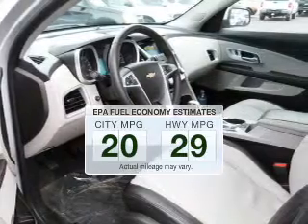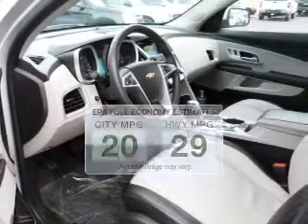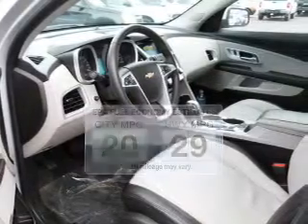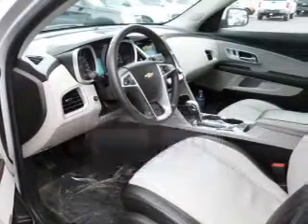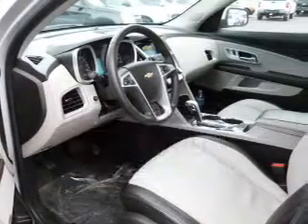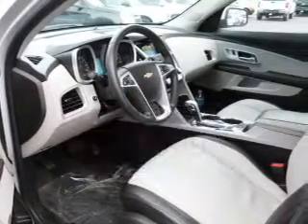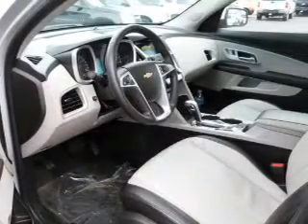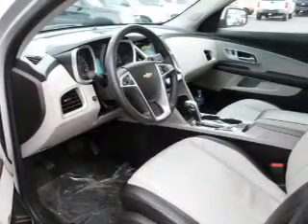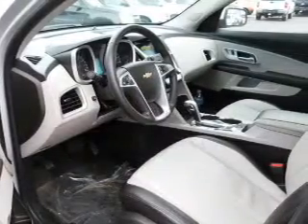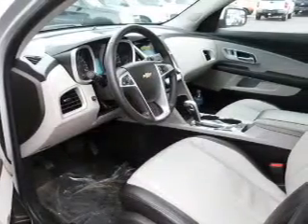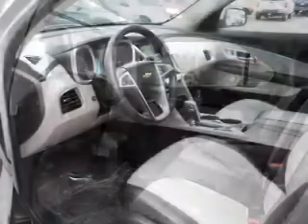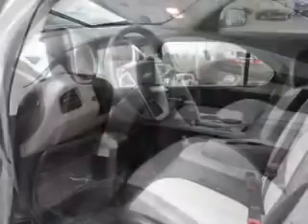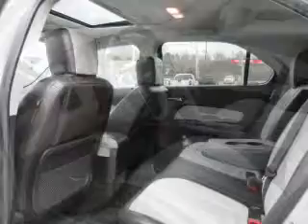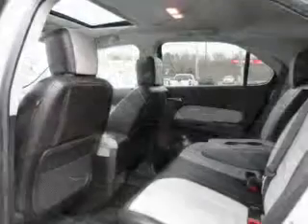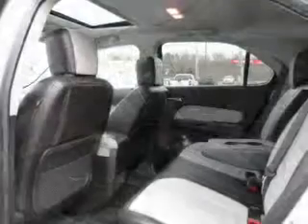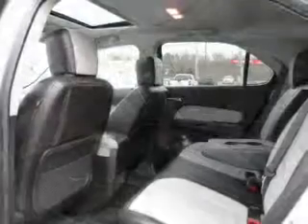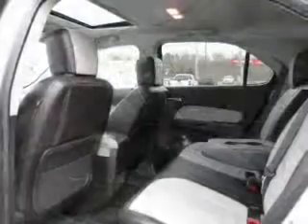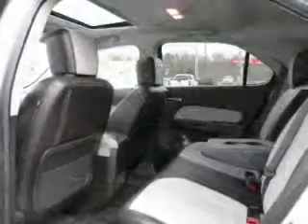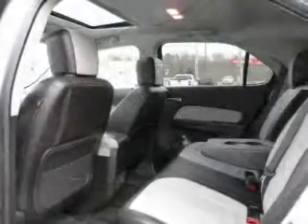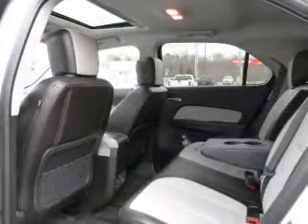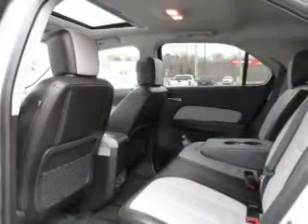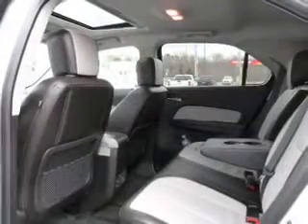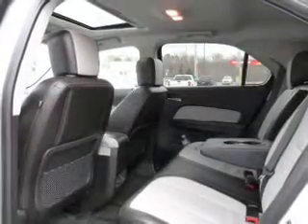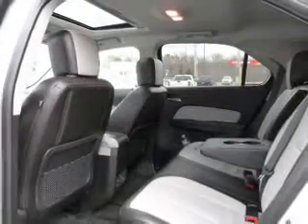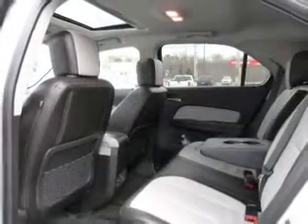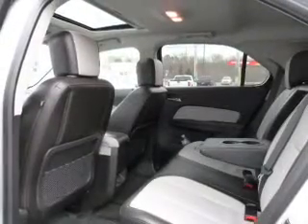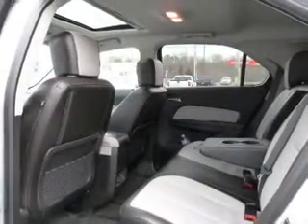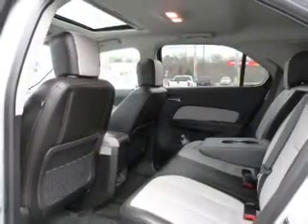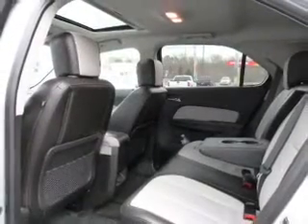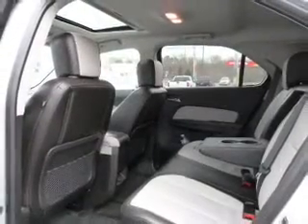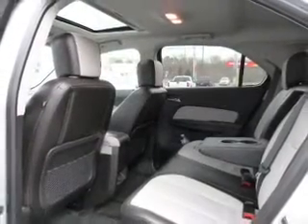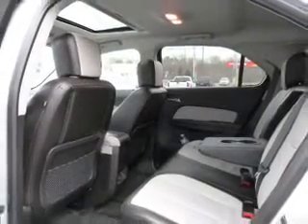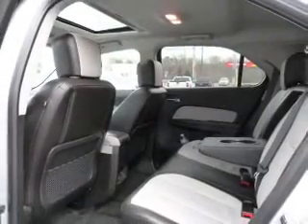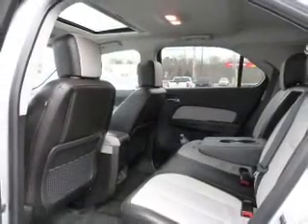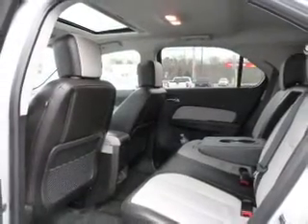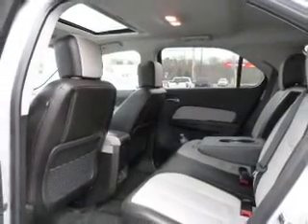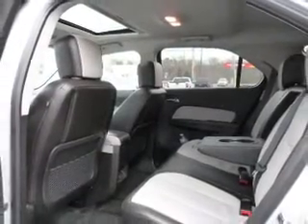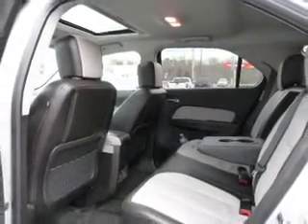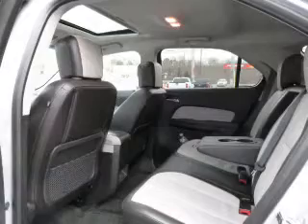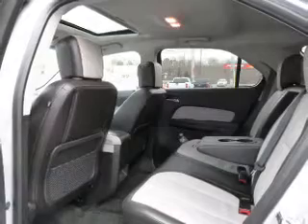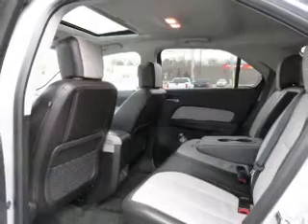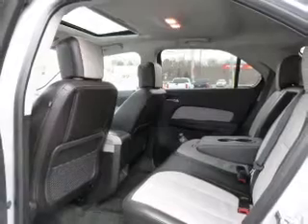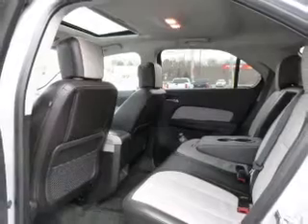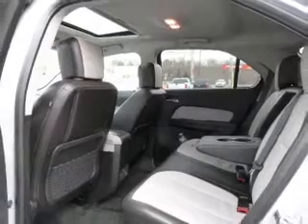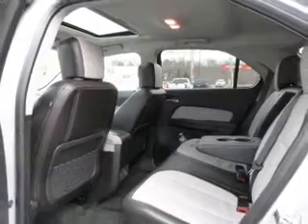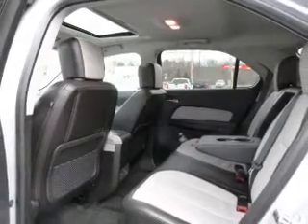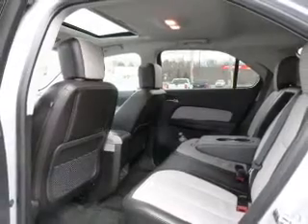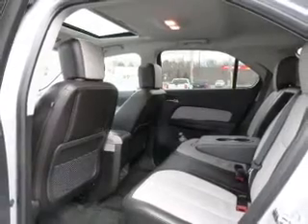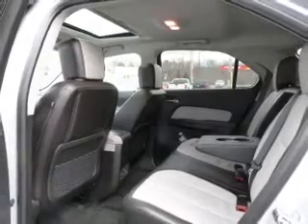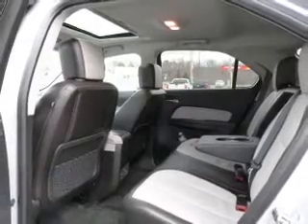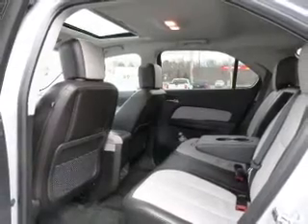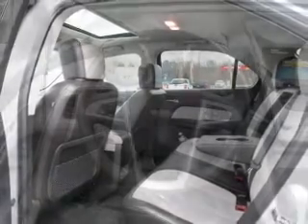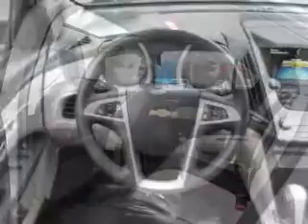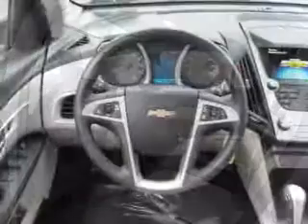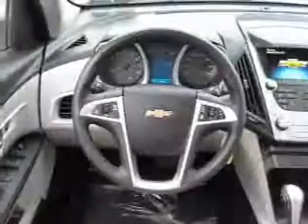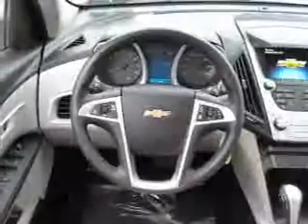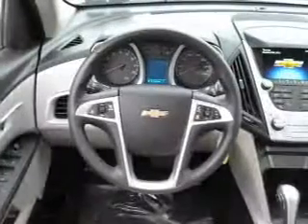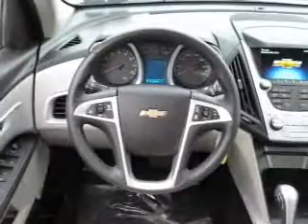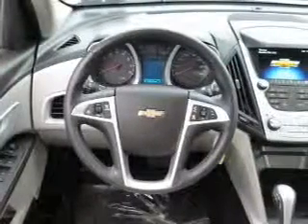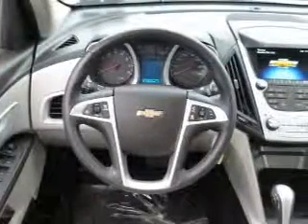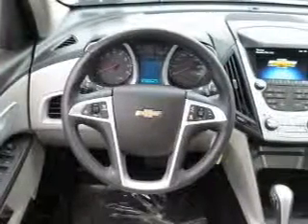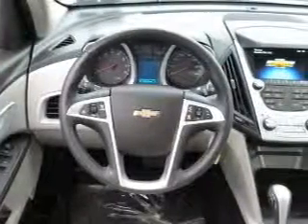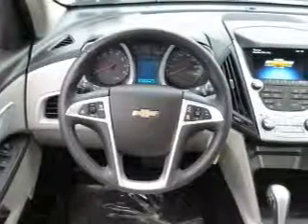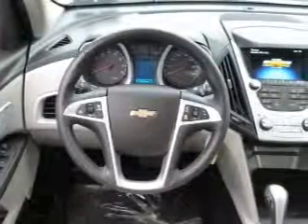The powertrain includes all-wheel drive with a solid six-cylinder engine connected to a smooth-shifting six-speed automatic transmission.